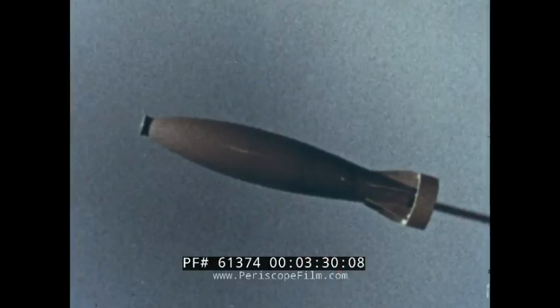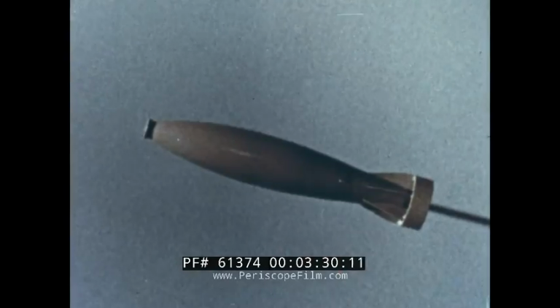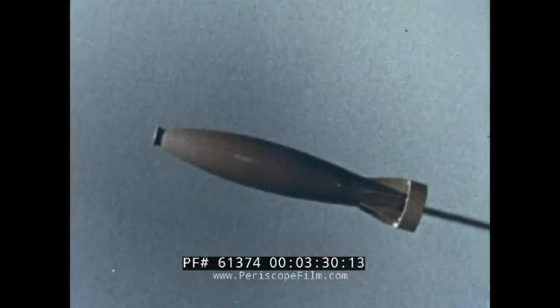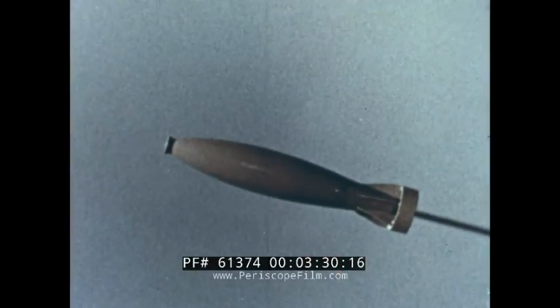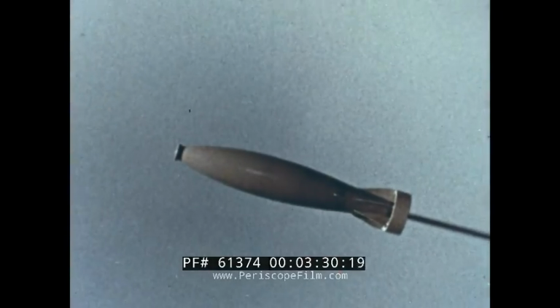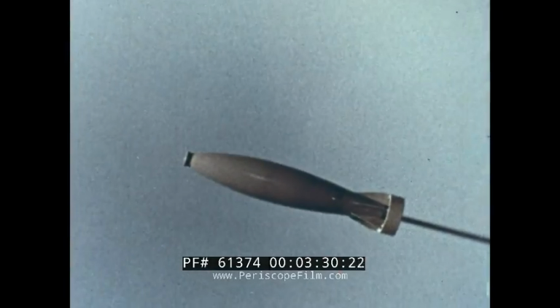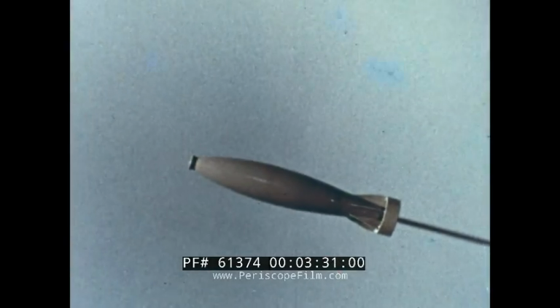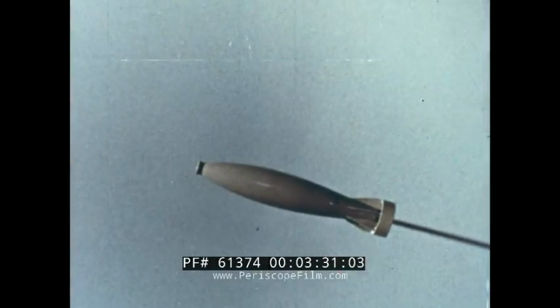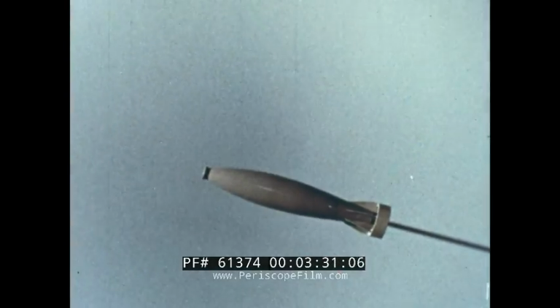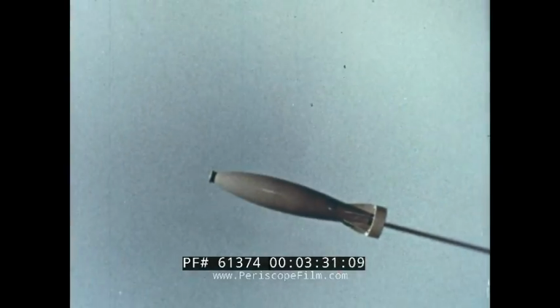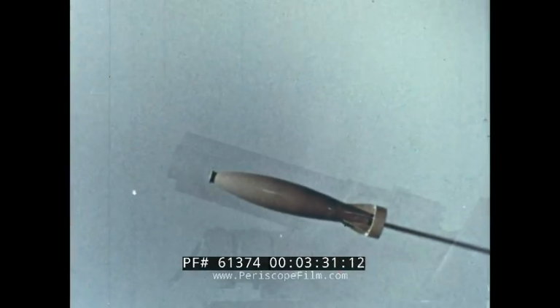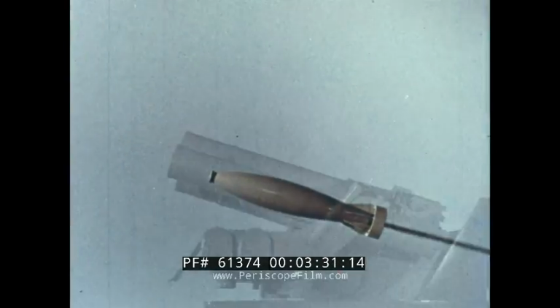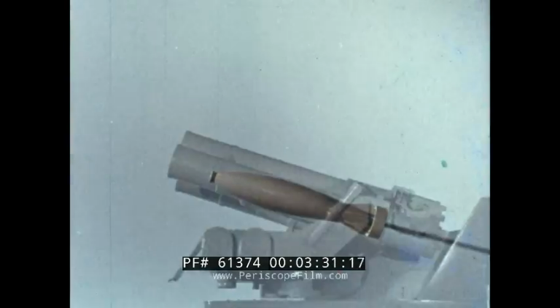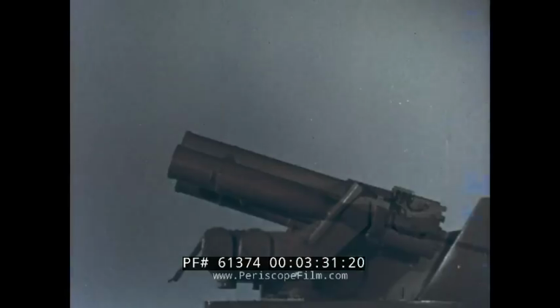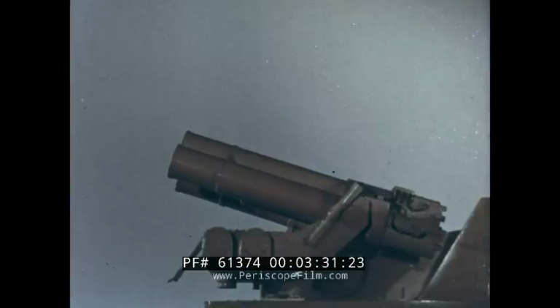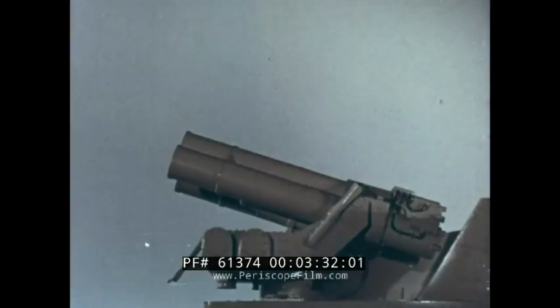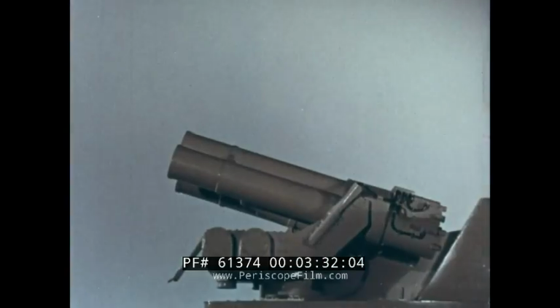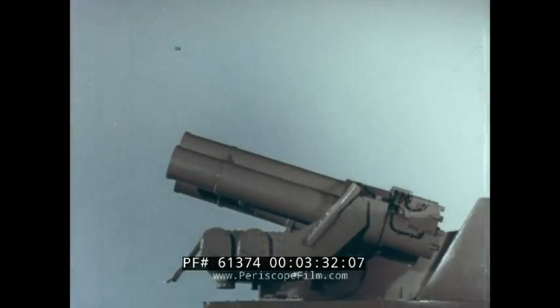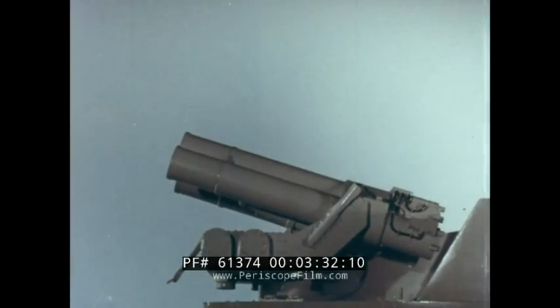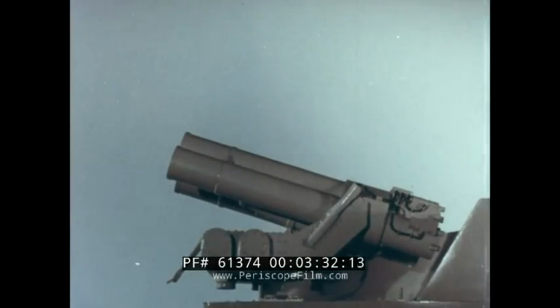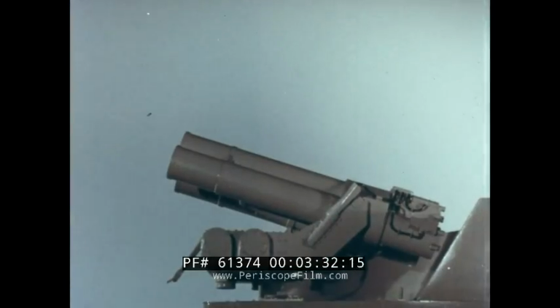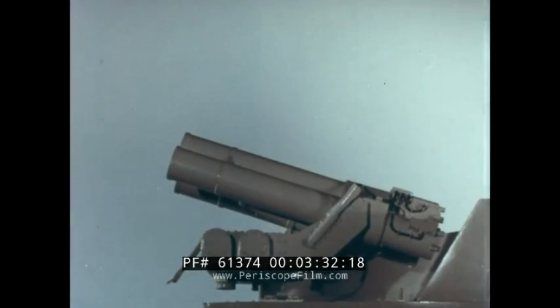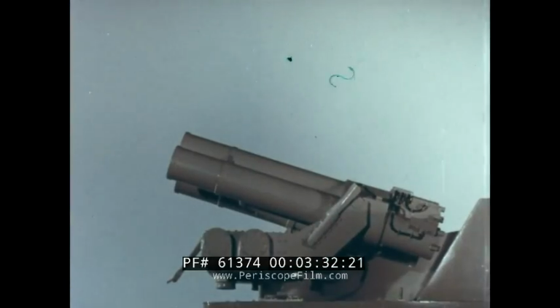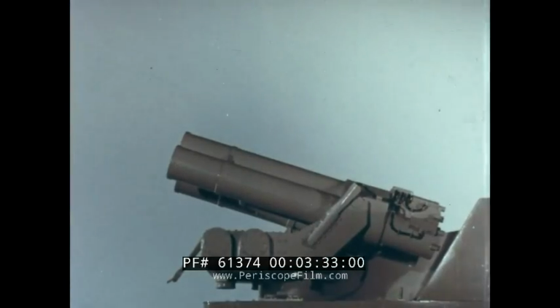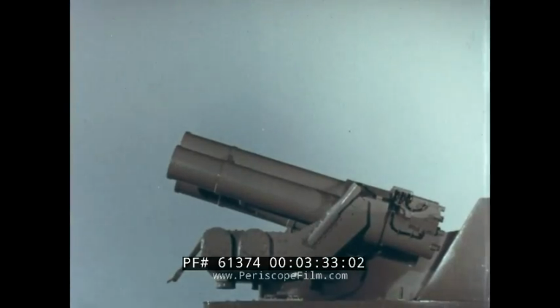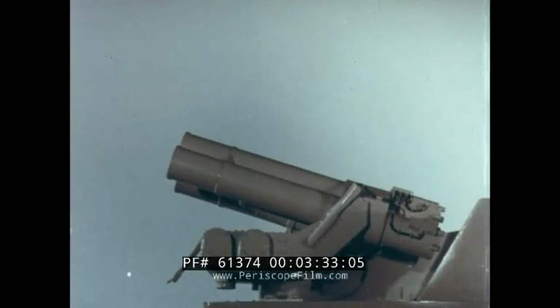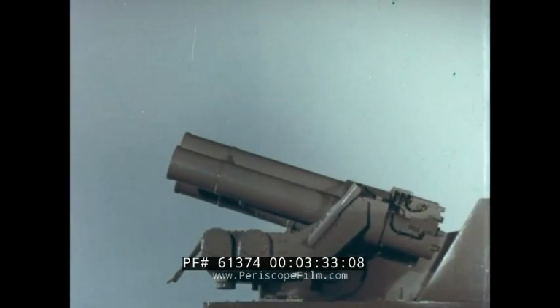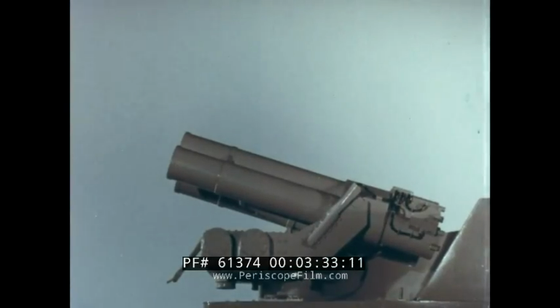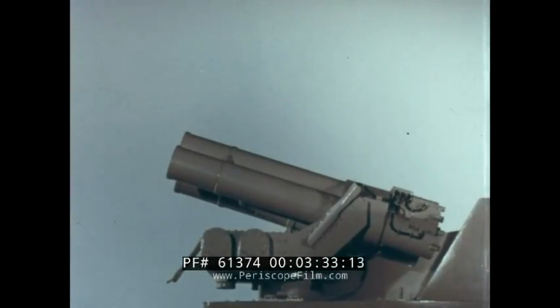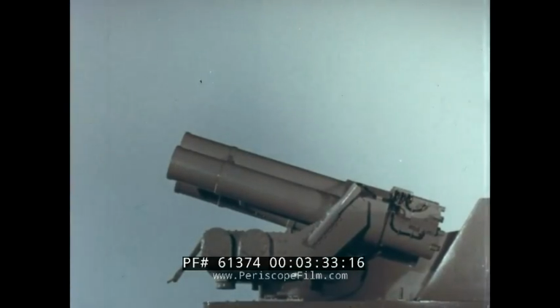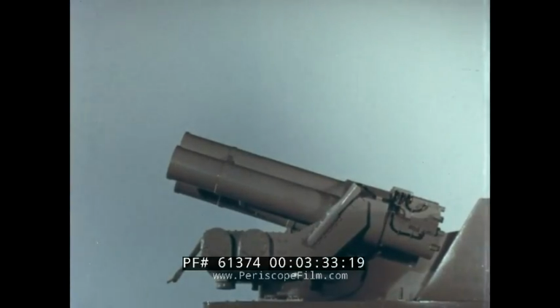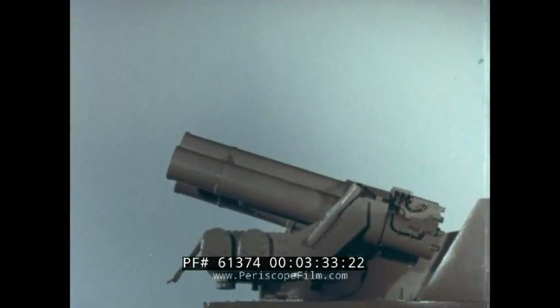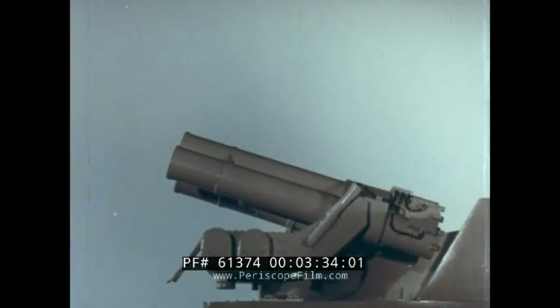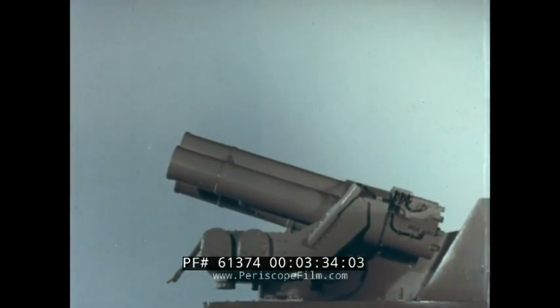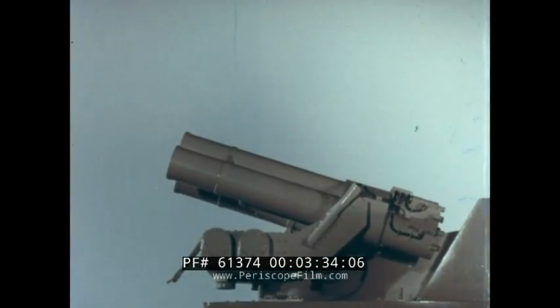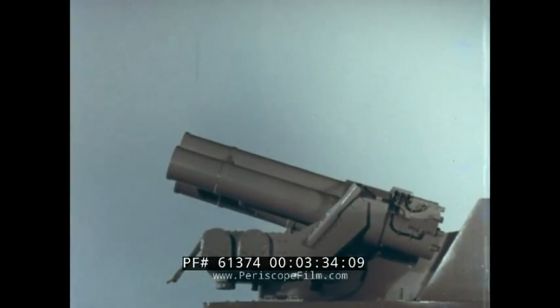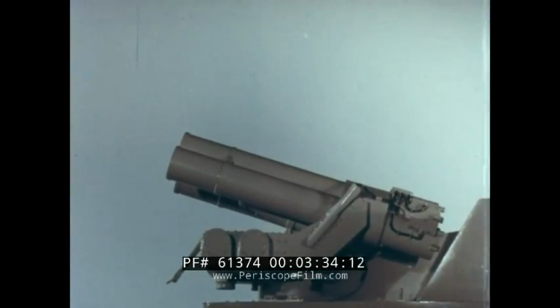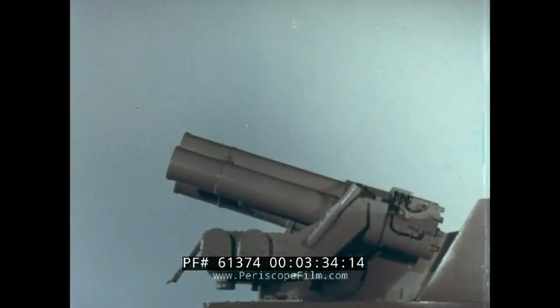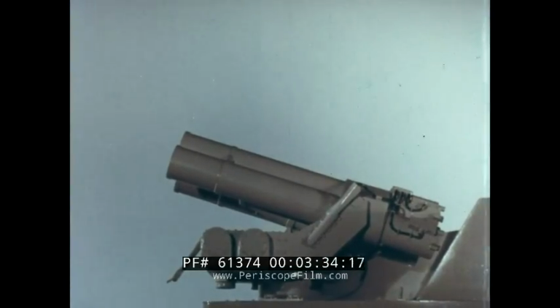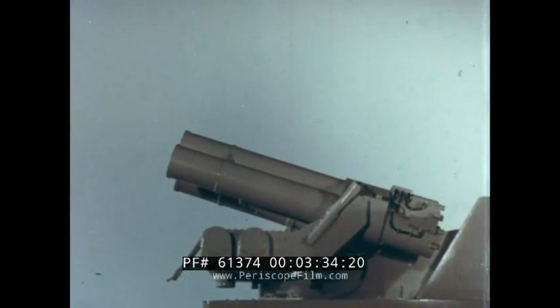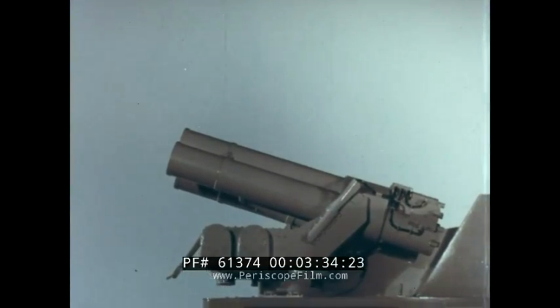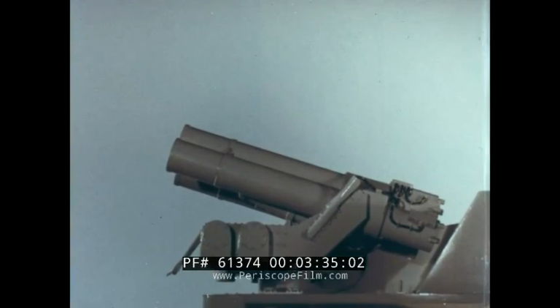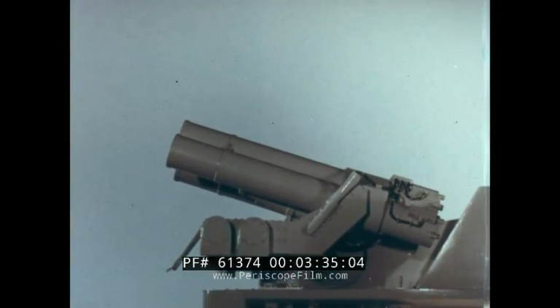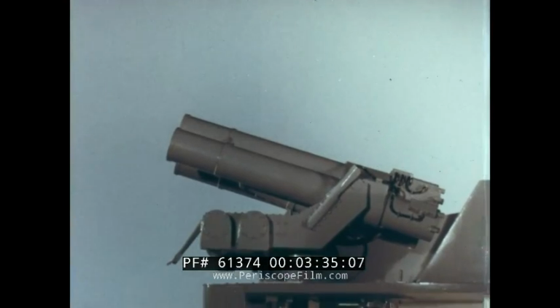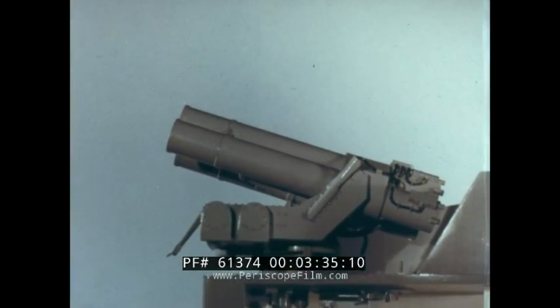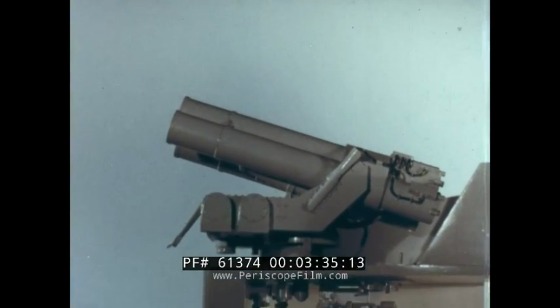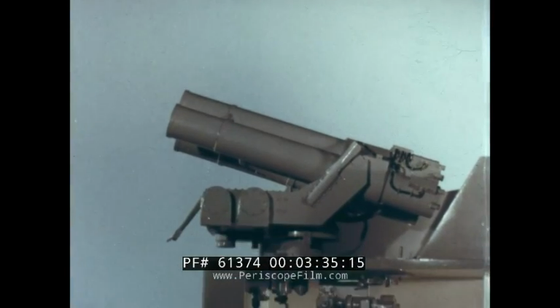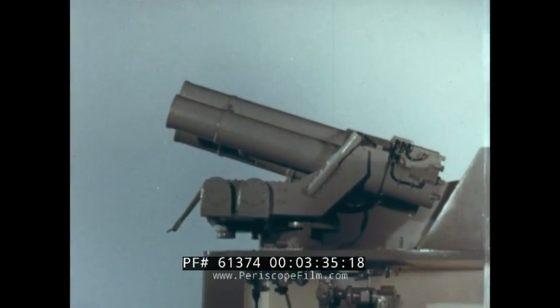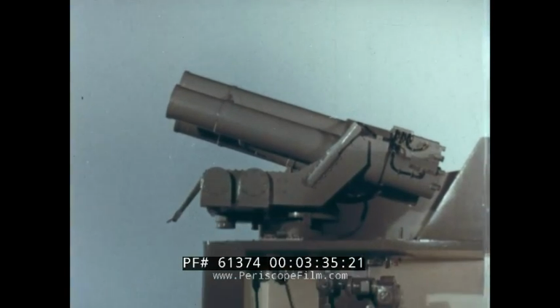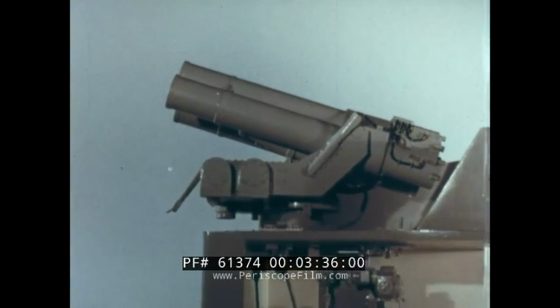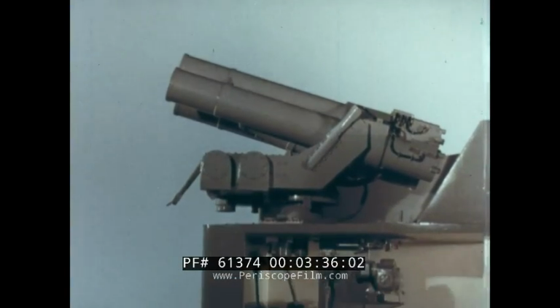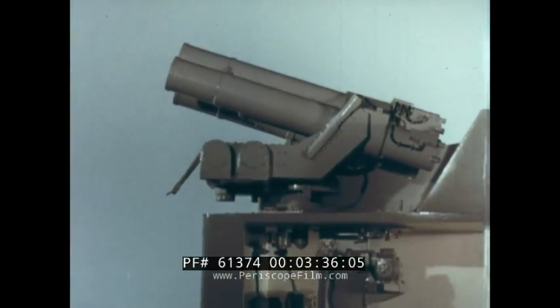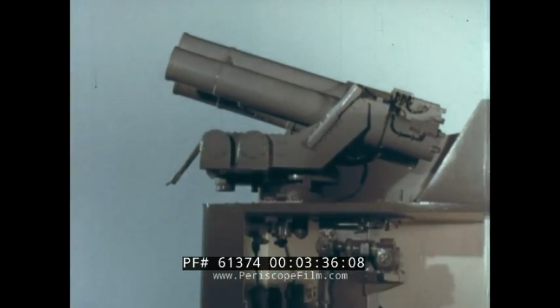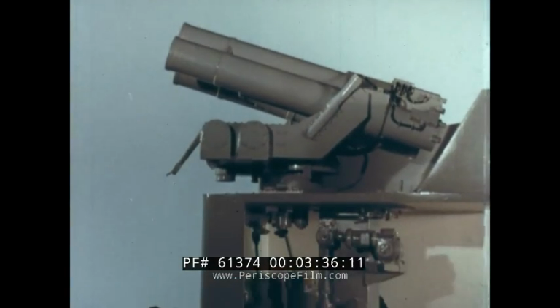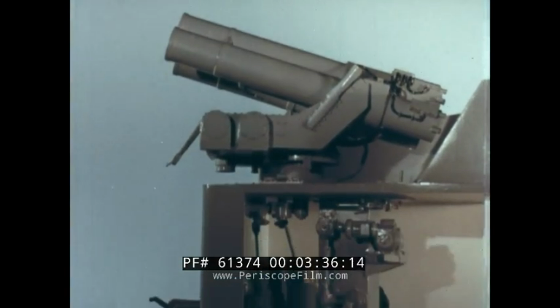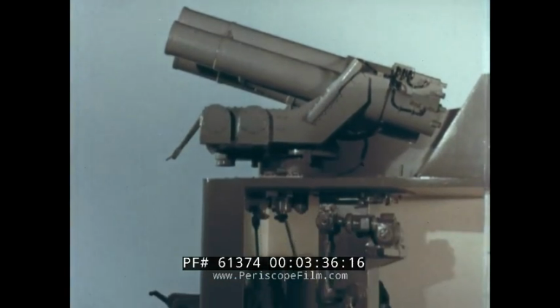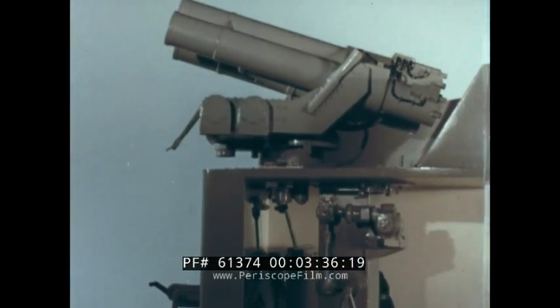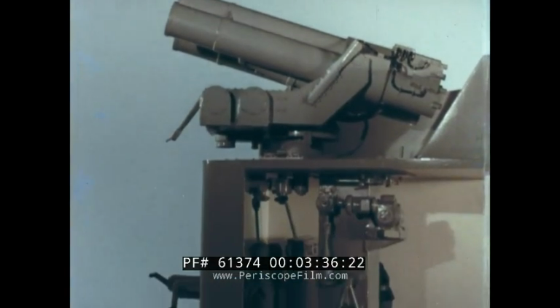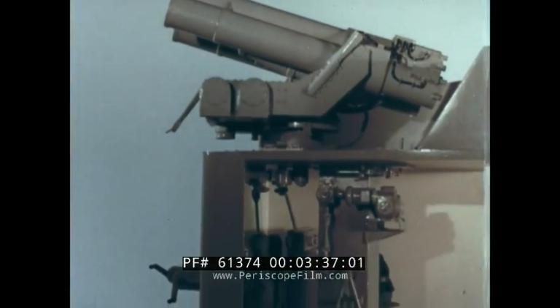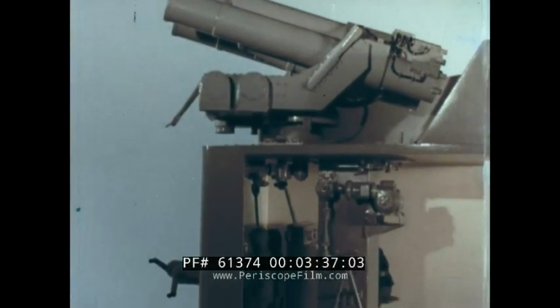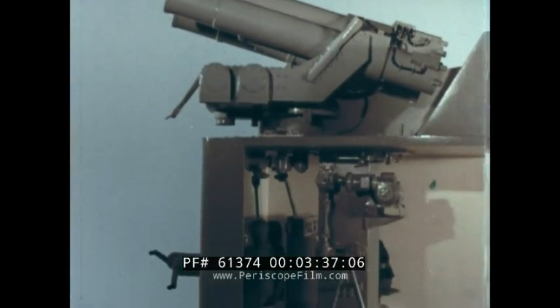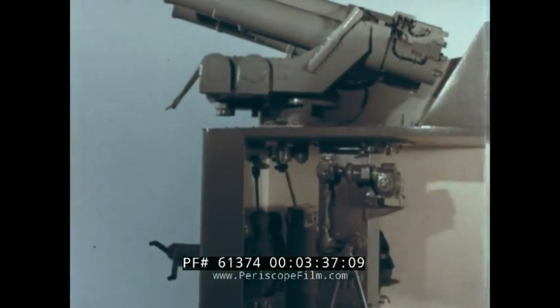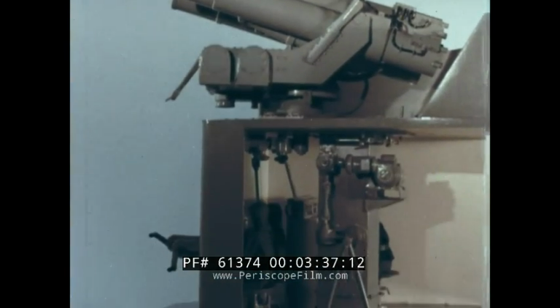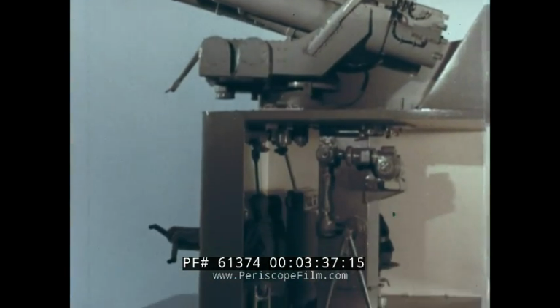This film is mainly concerned with the rocket, with its fuse, the launcher, hoists and ammunition compartments.